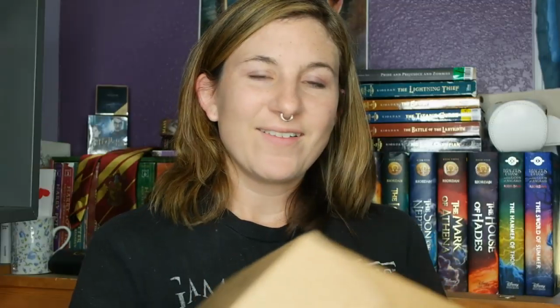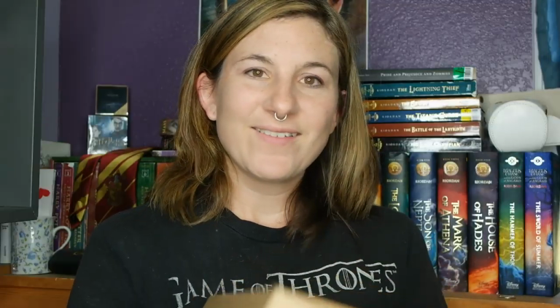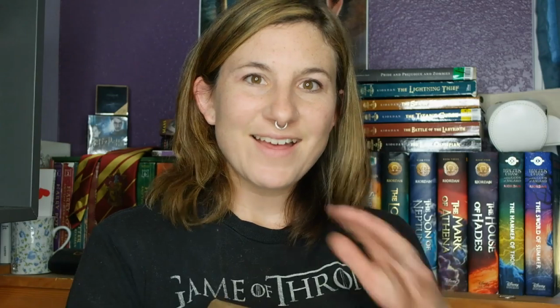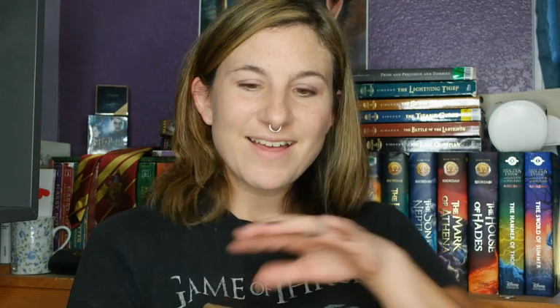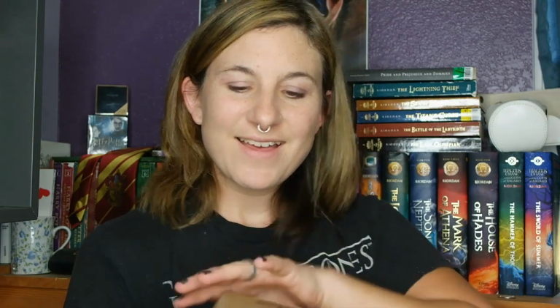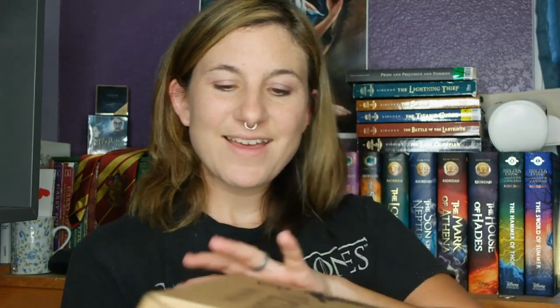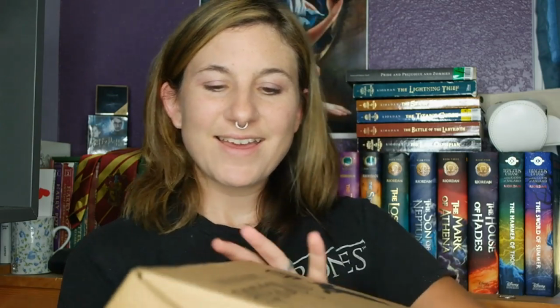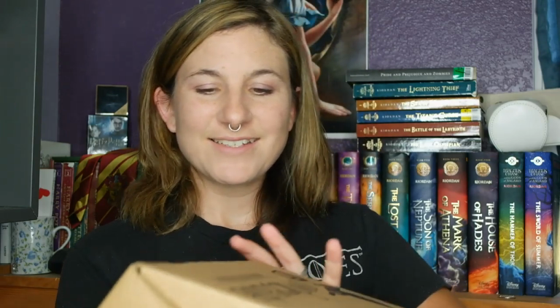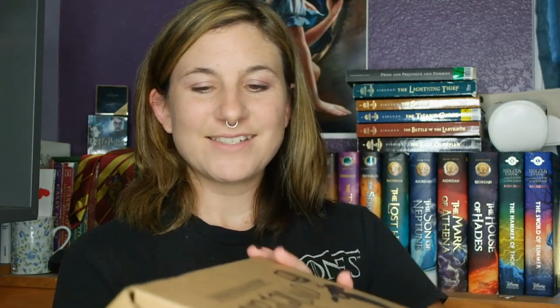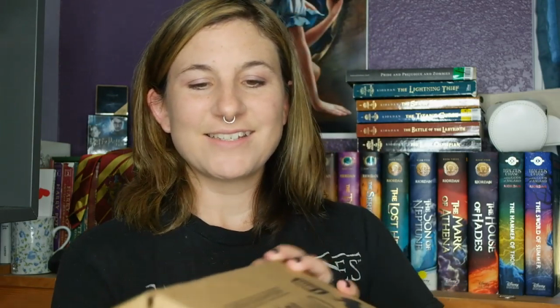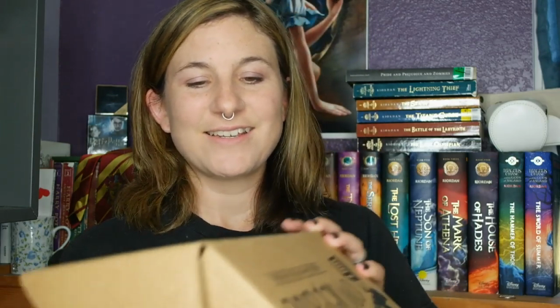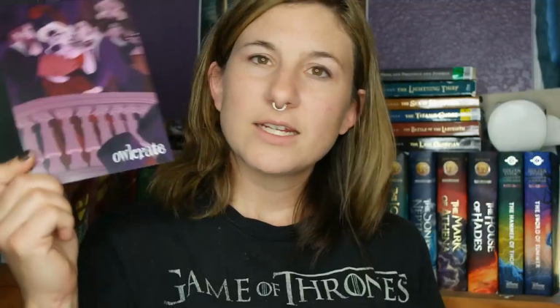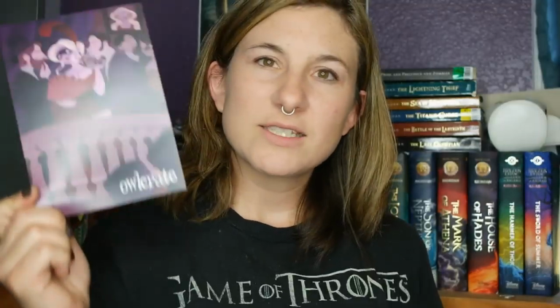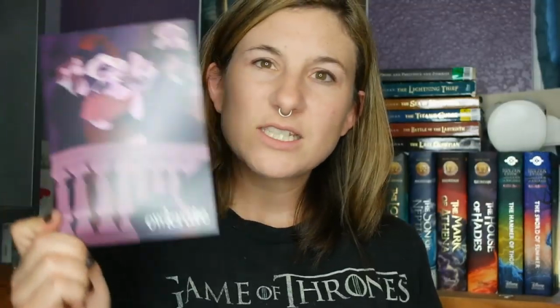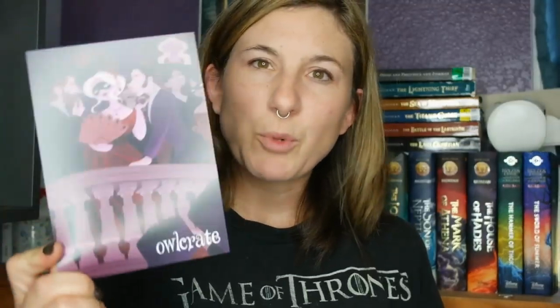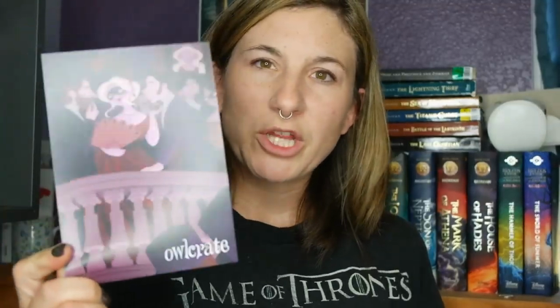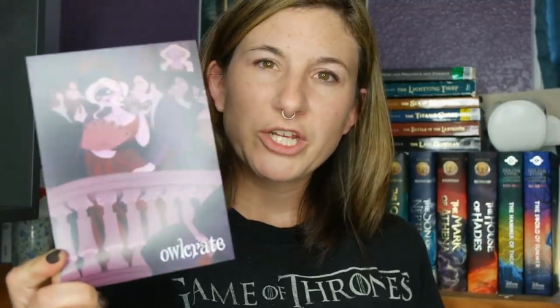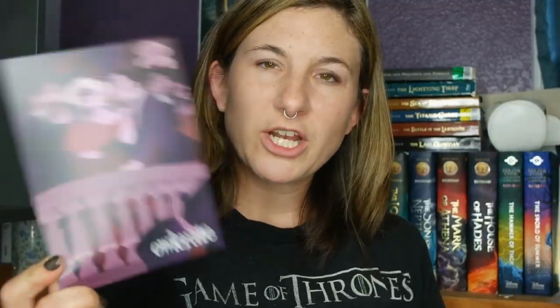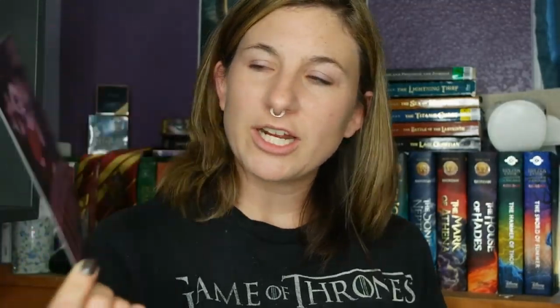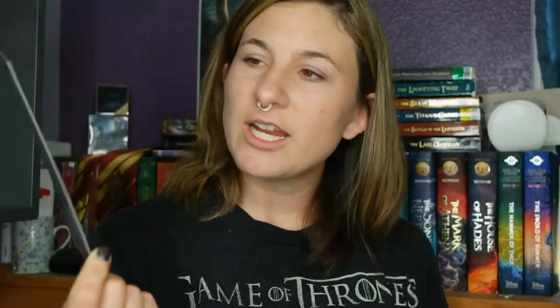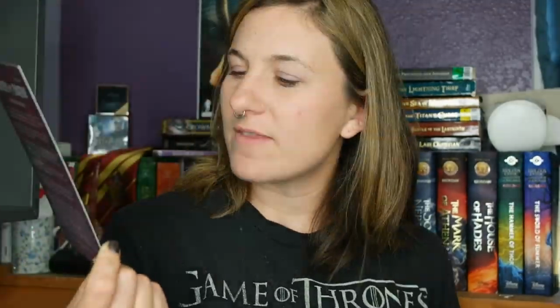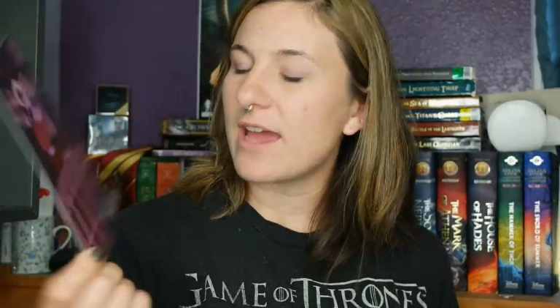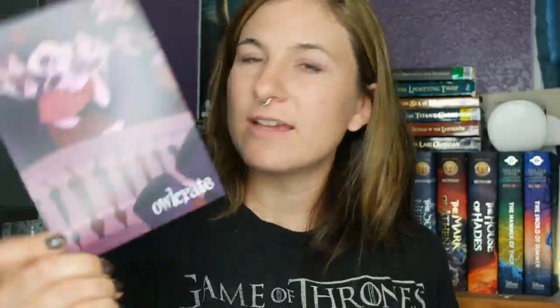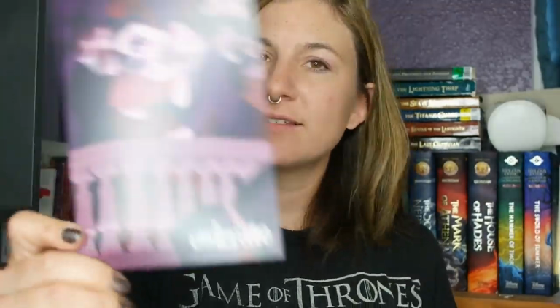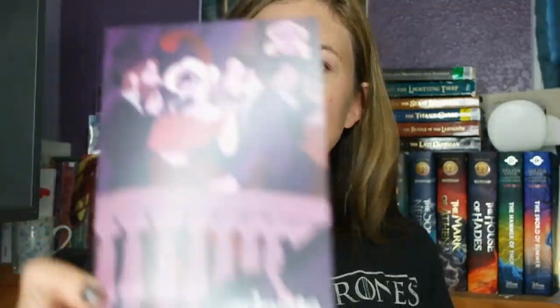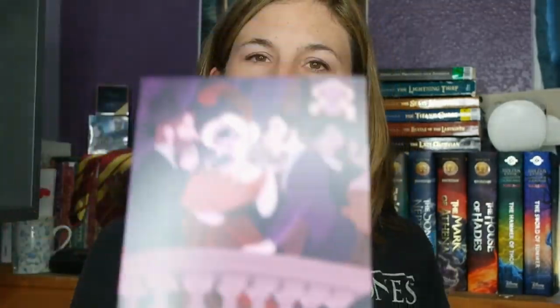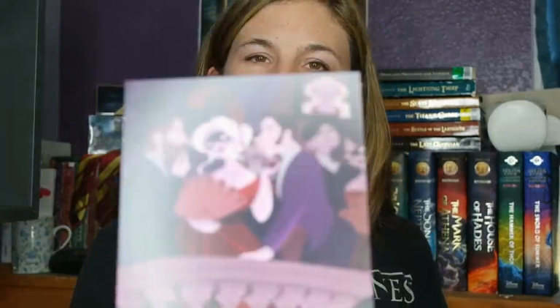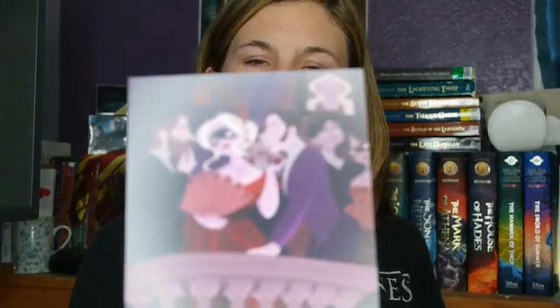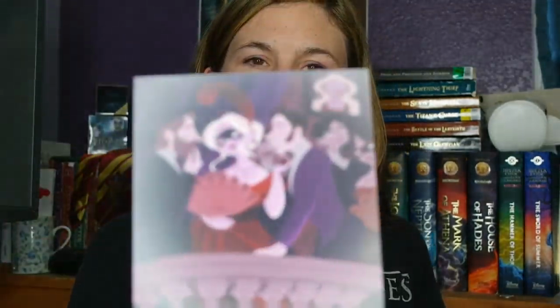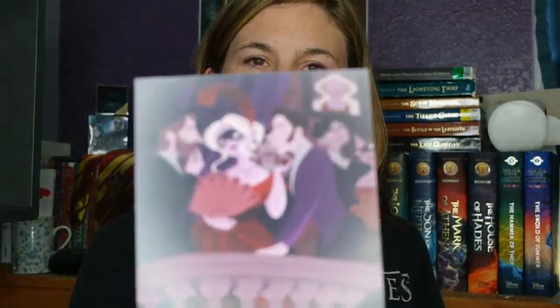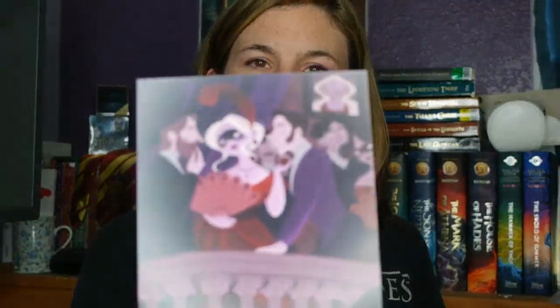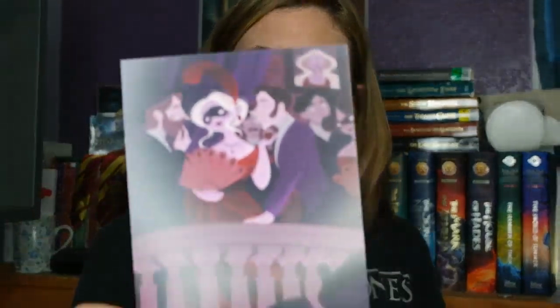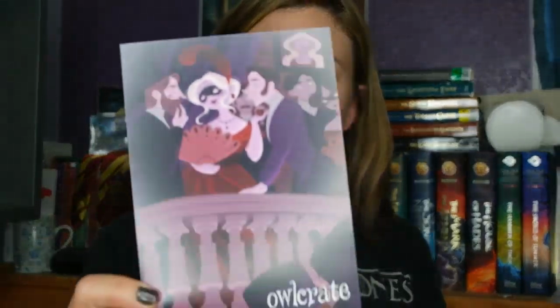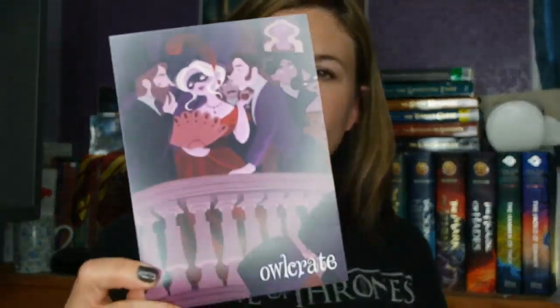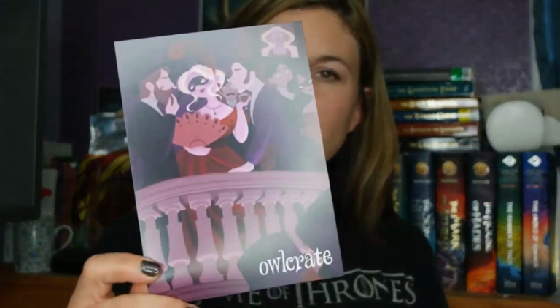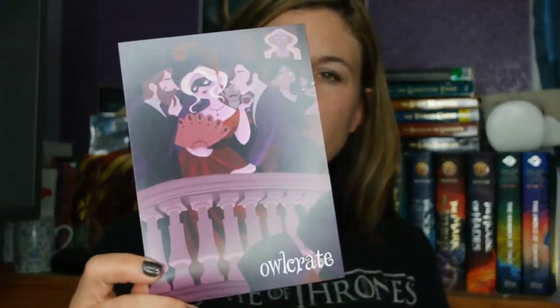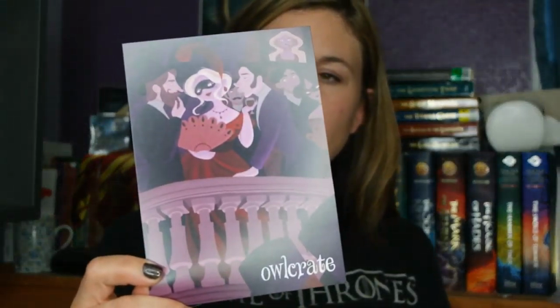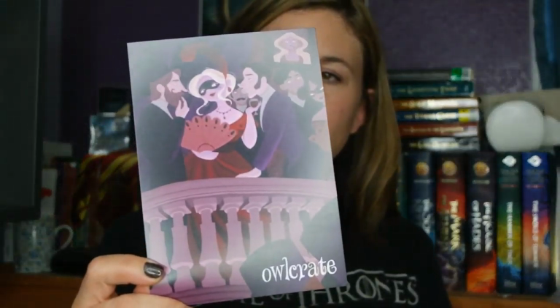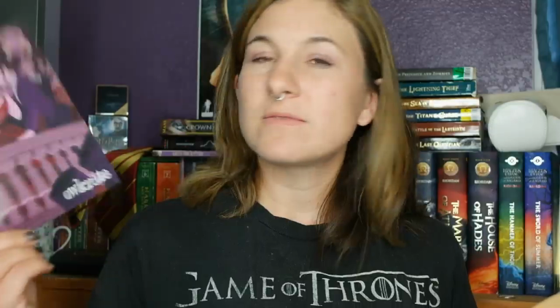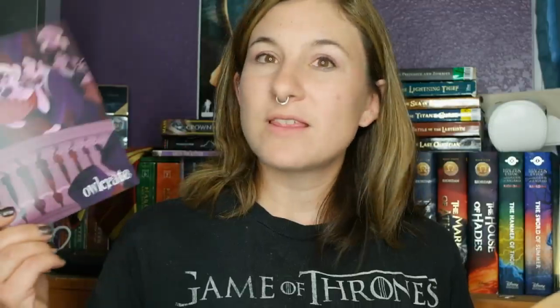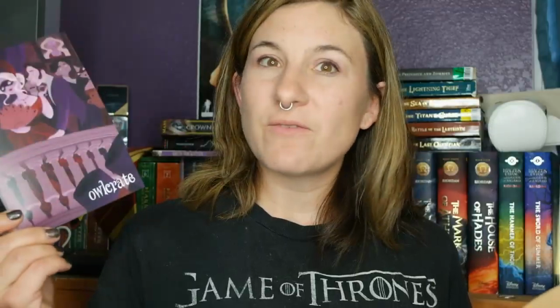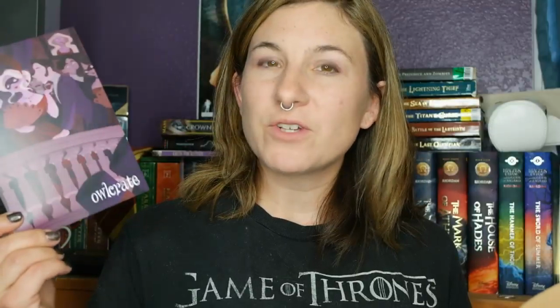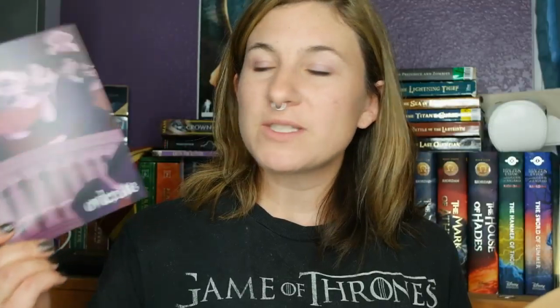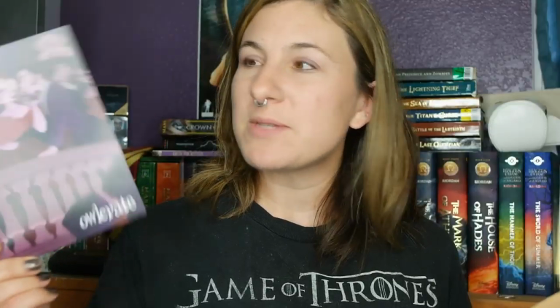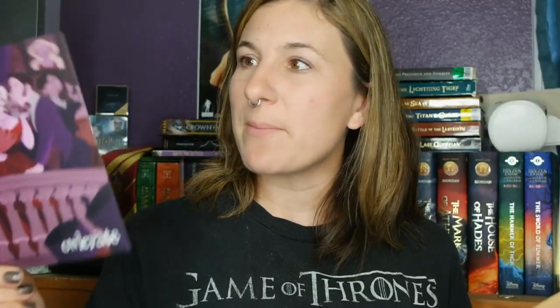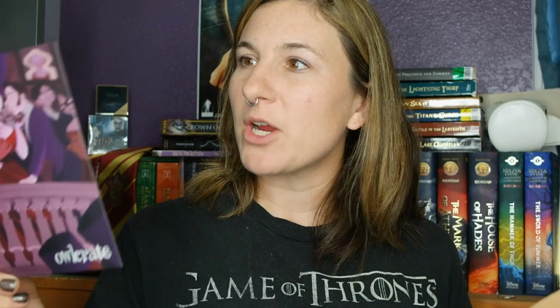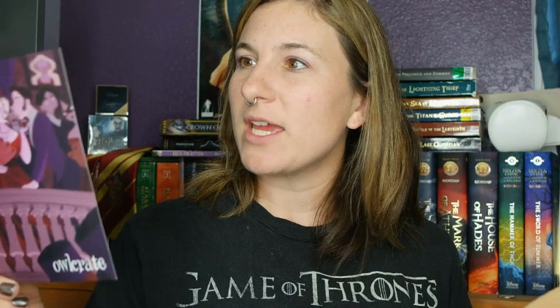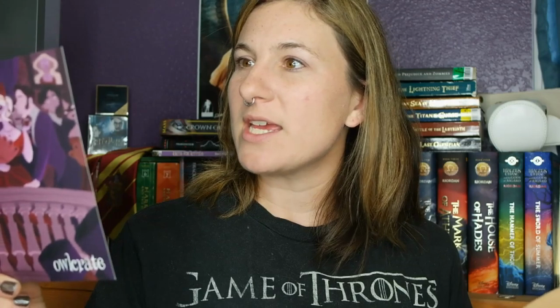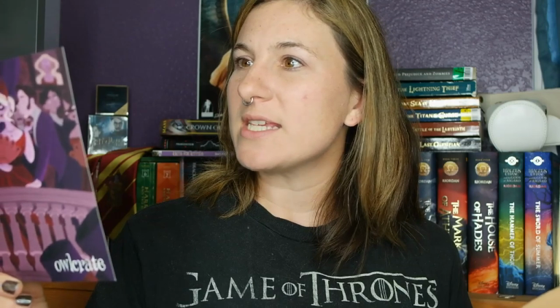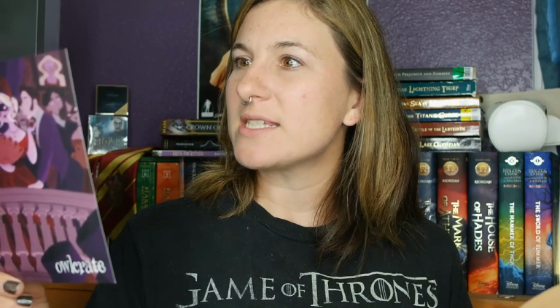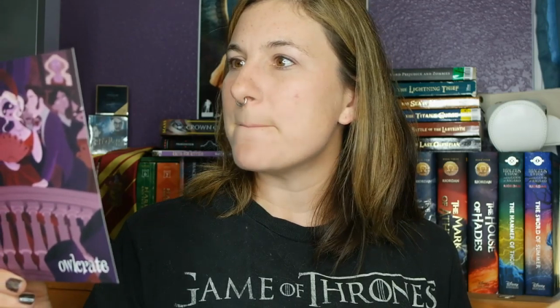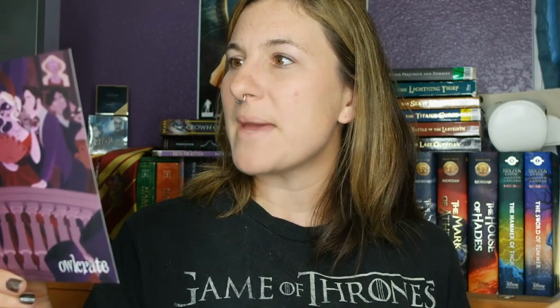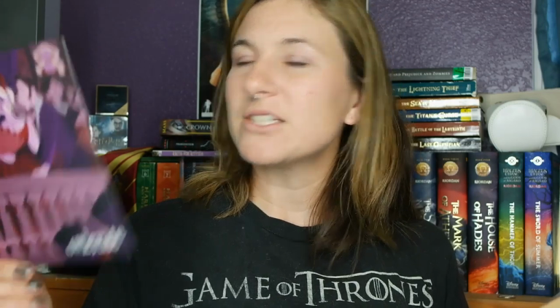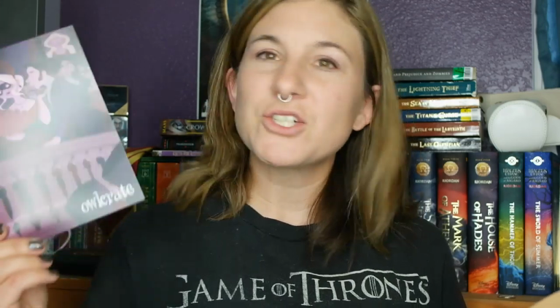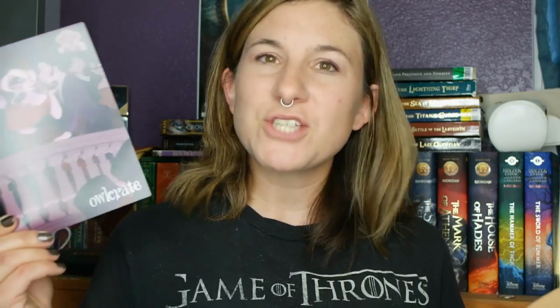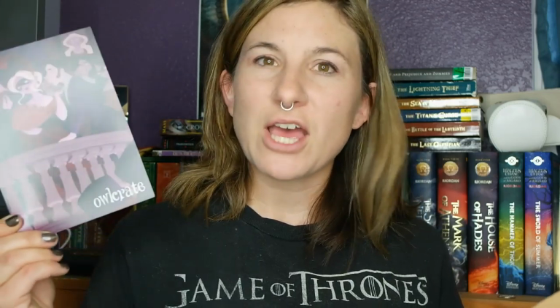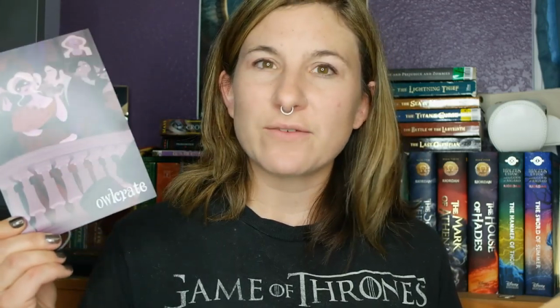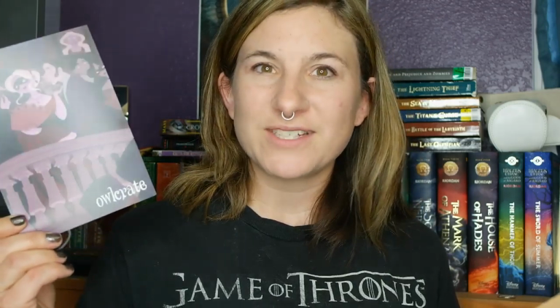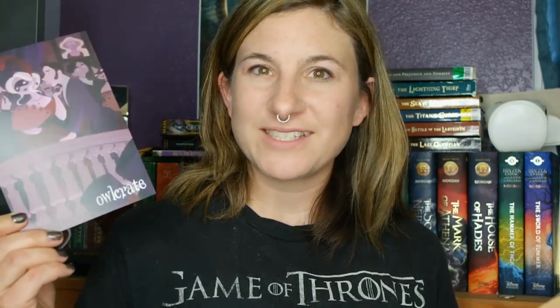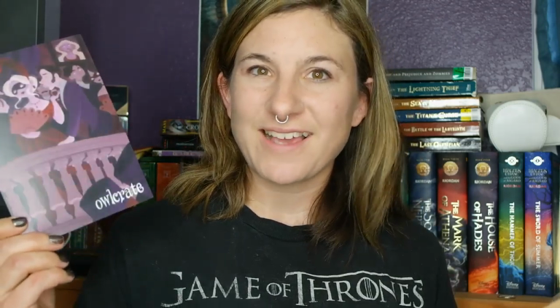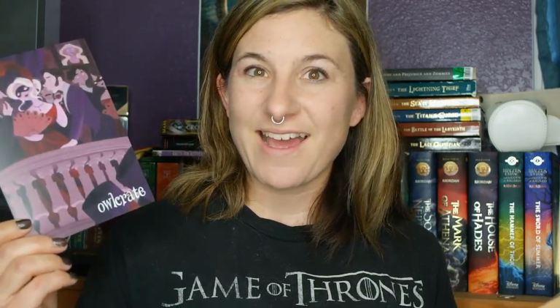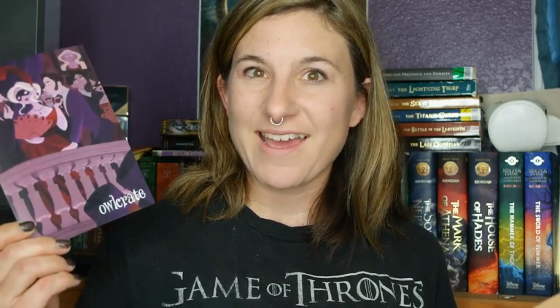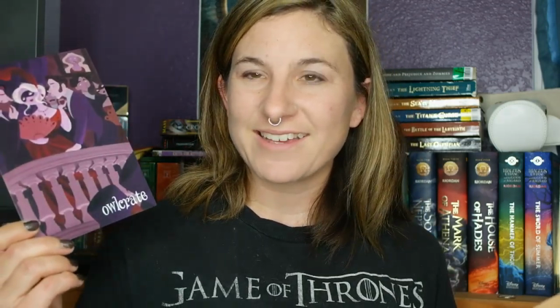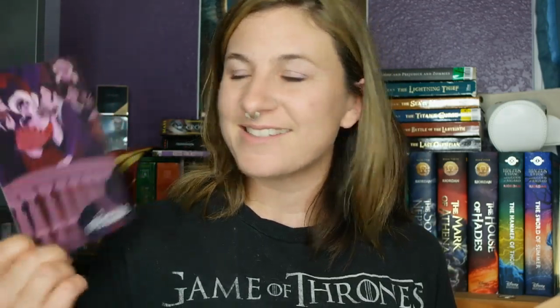Alright! Here's the spoiler card — that is a really cute illustration. The theme for September is Masters of Disguise.